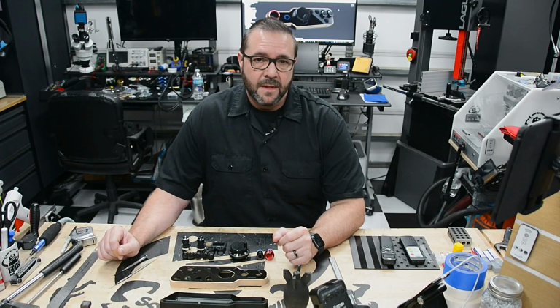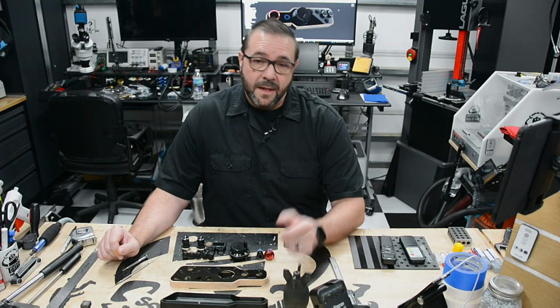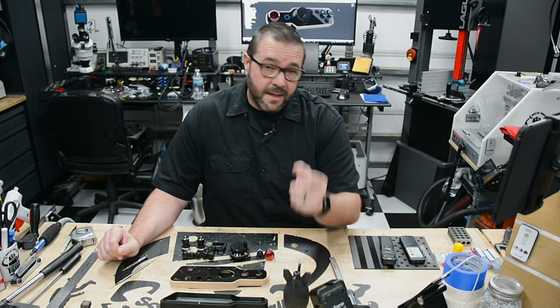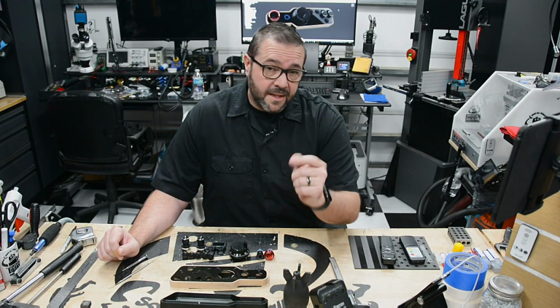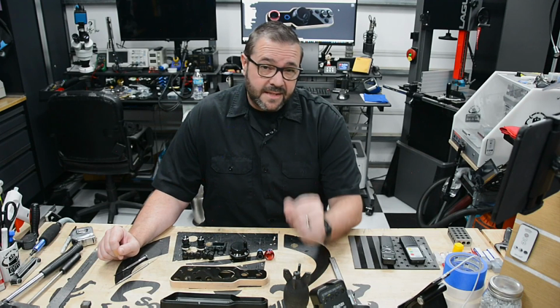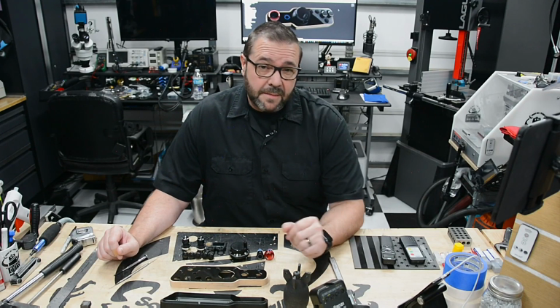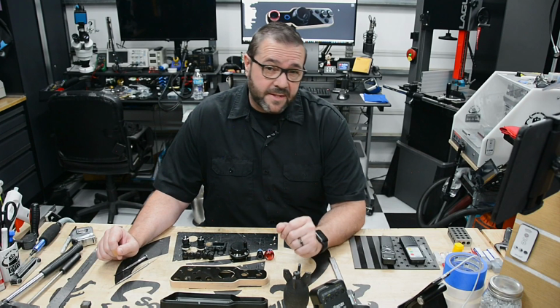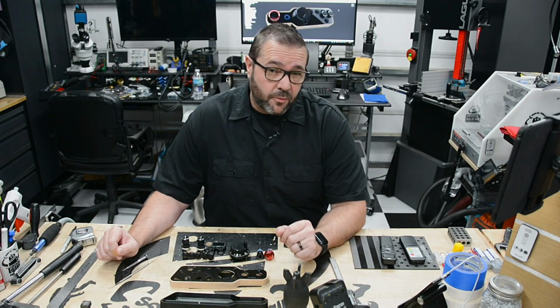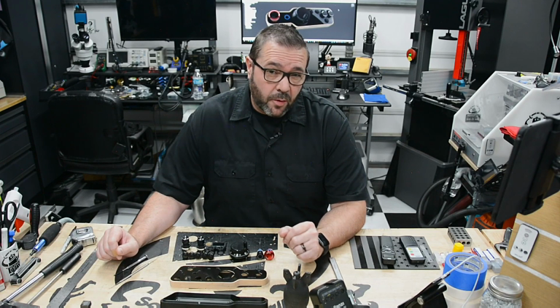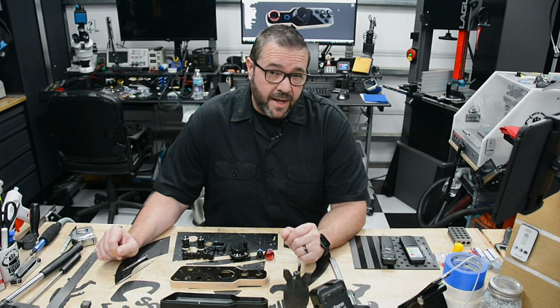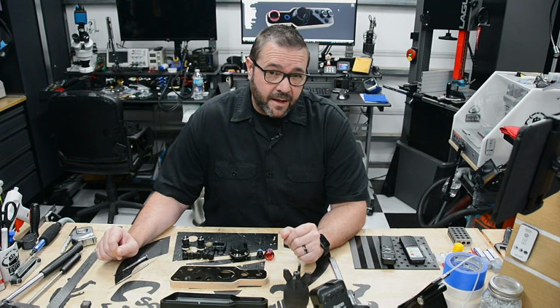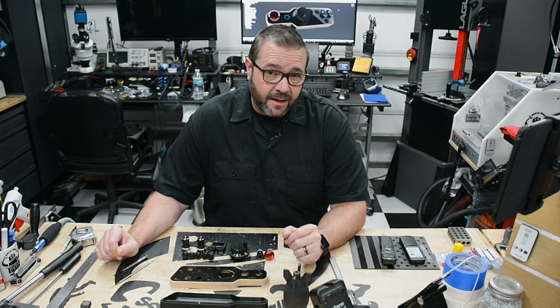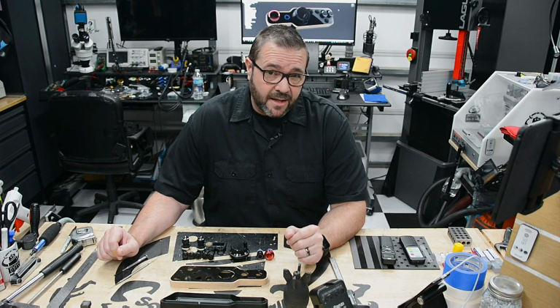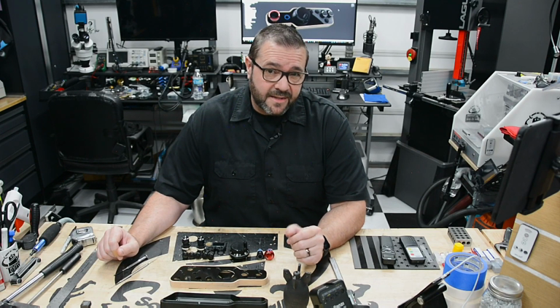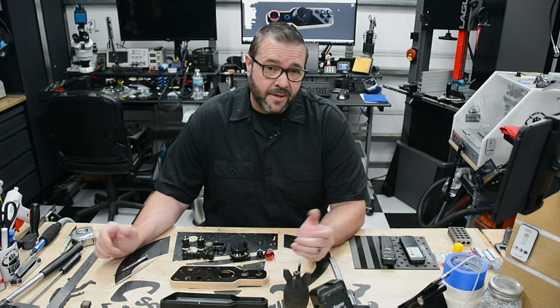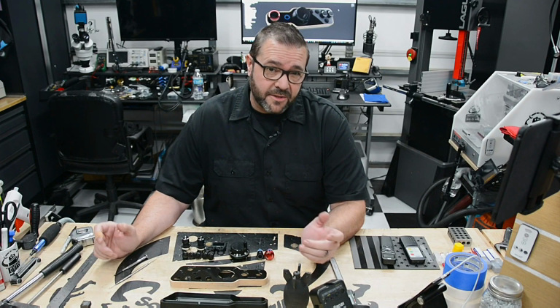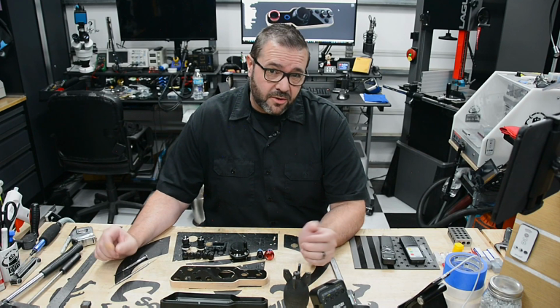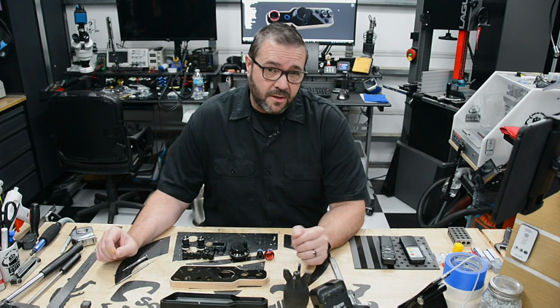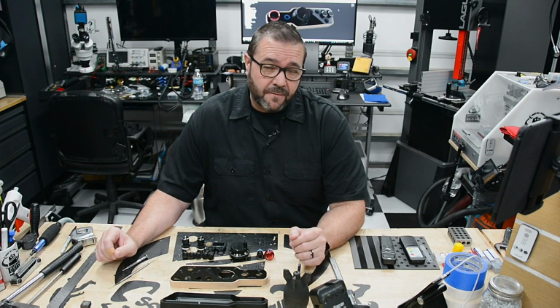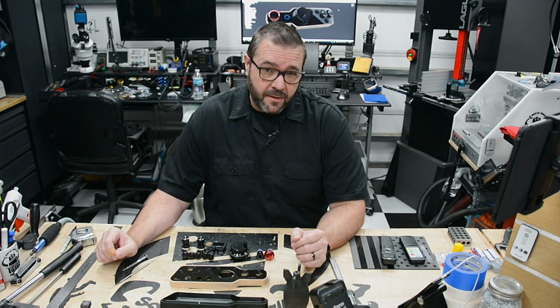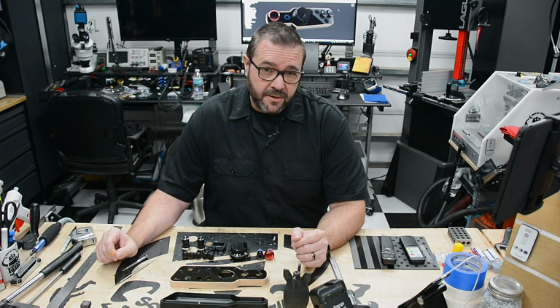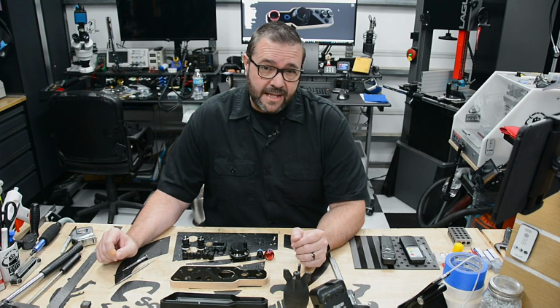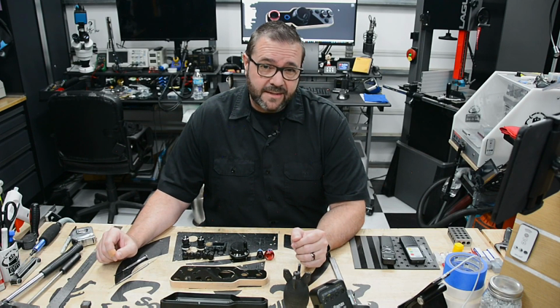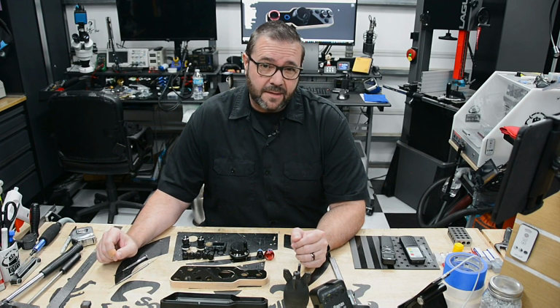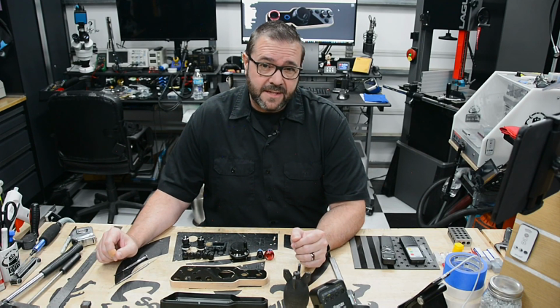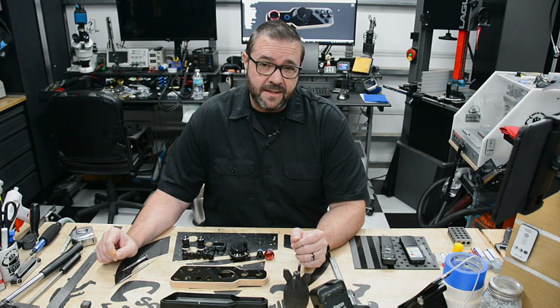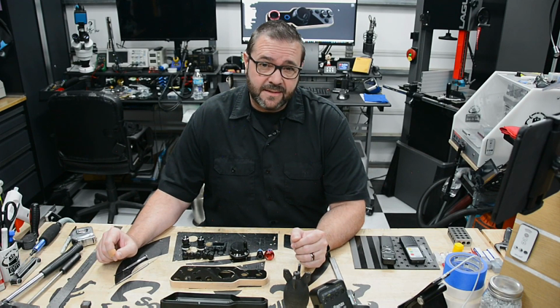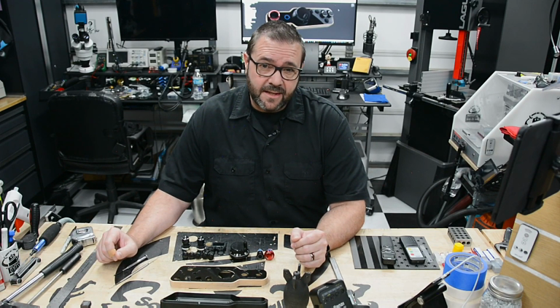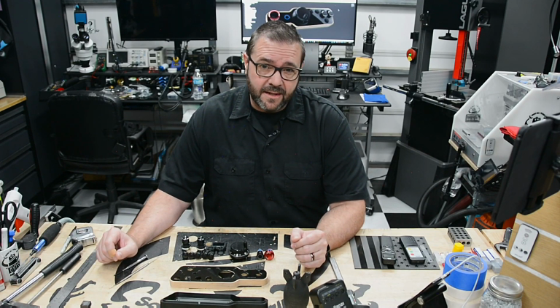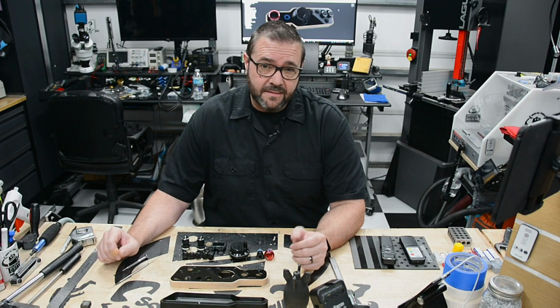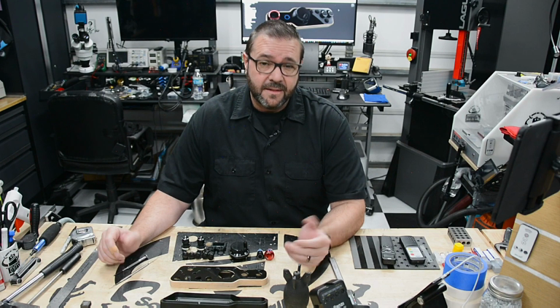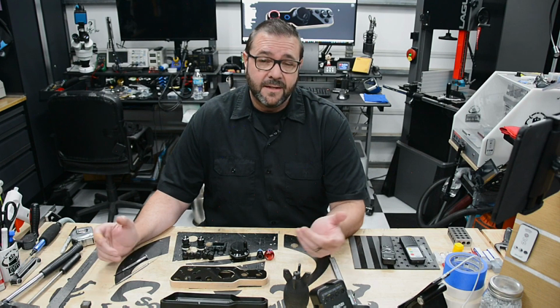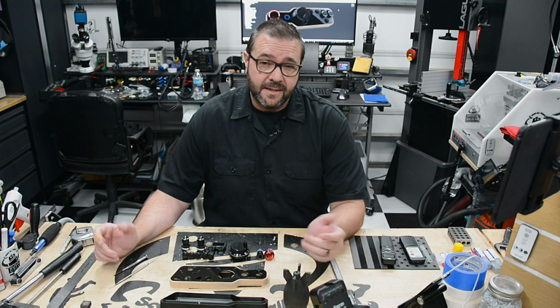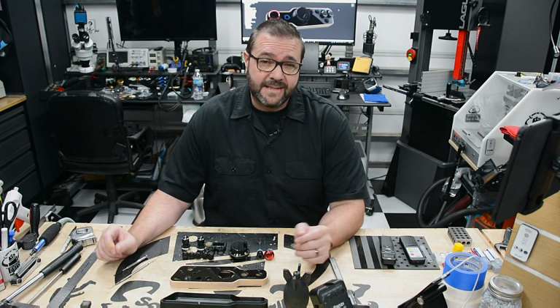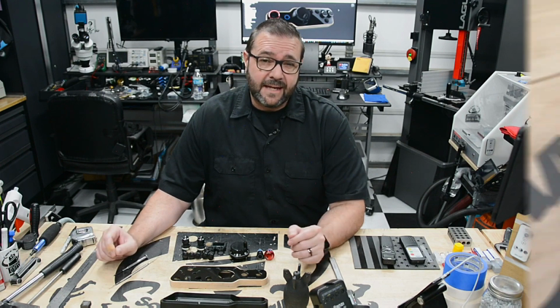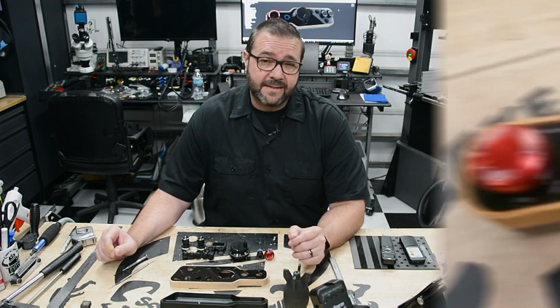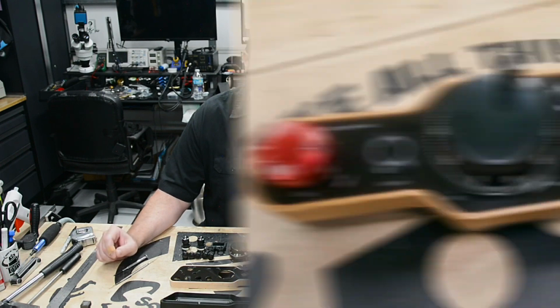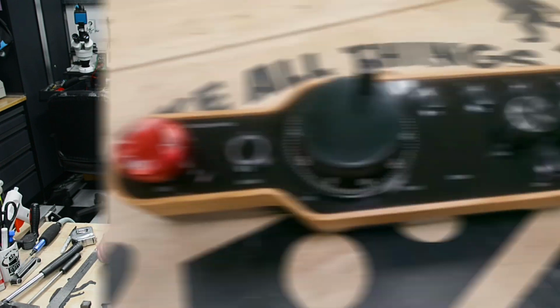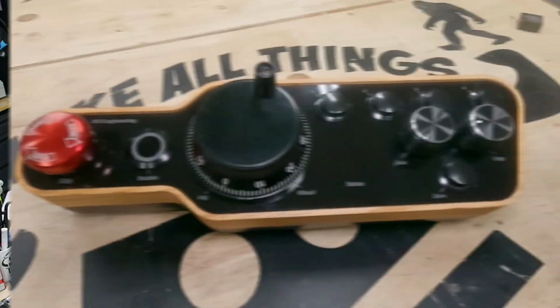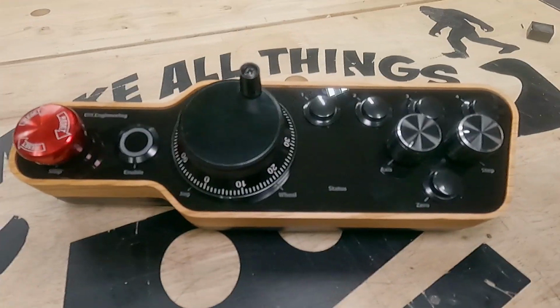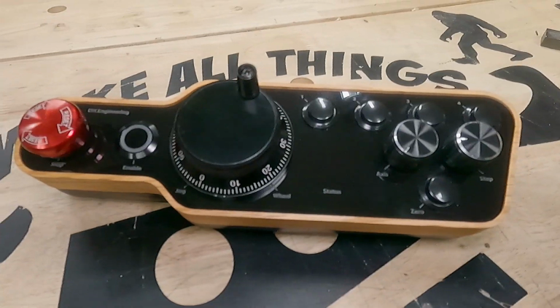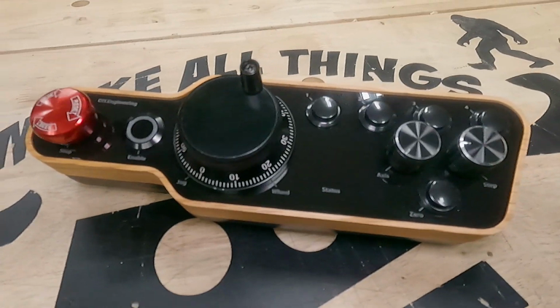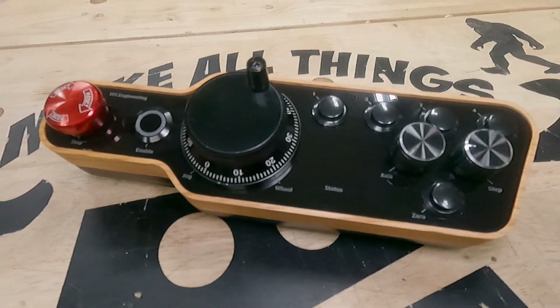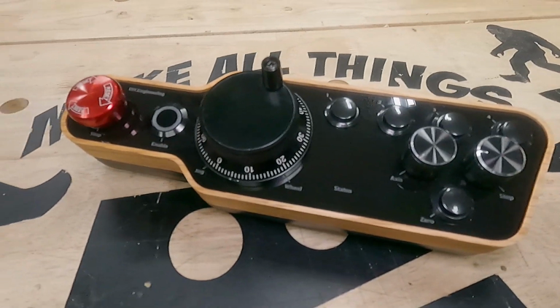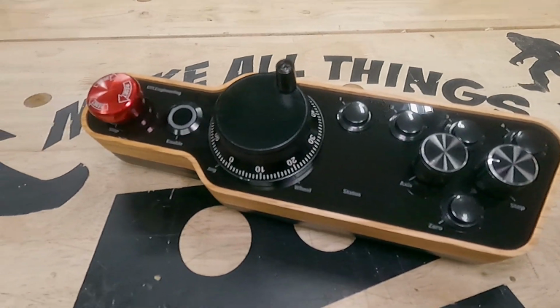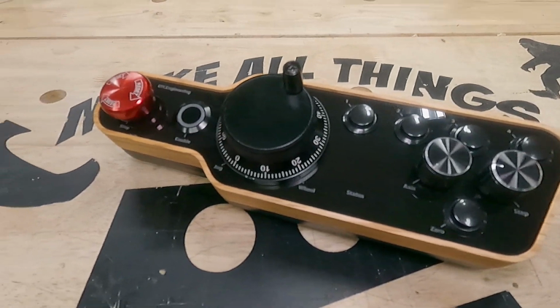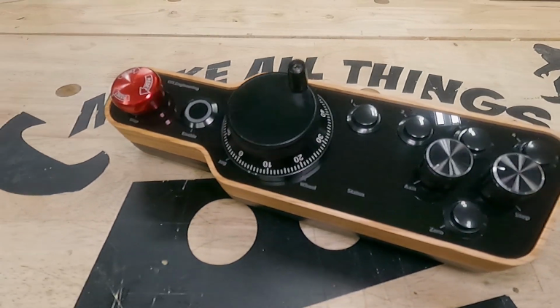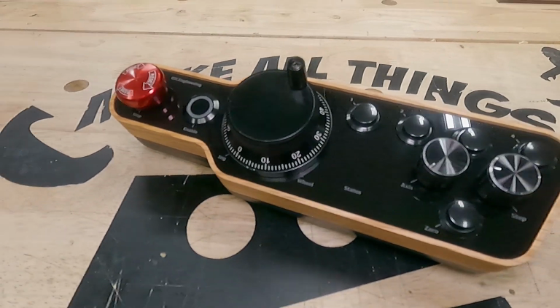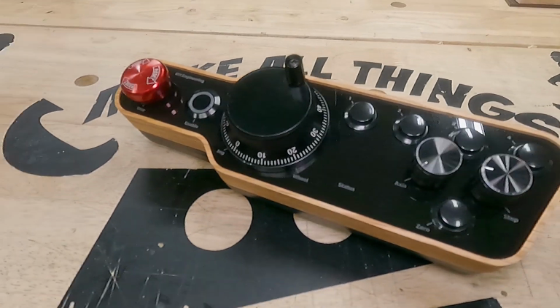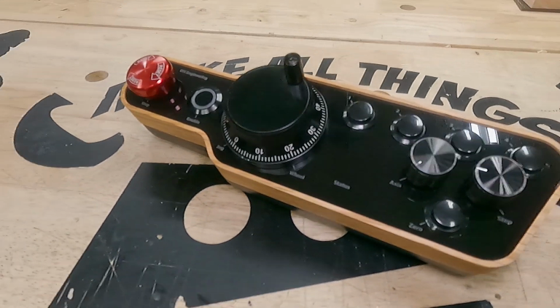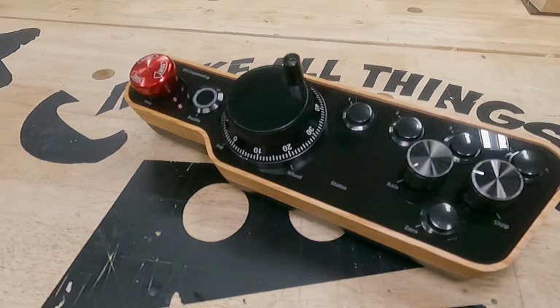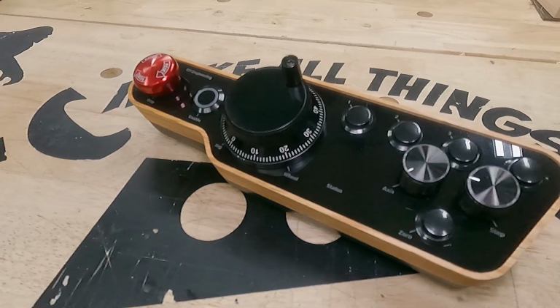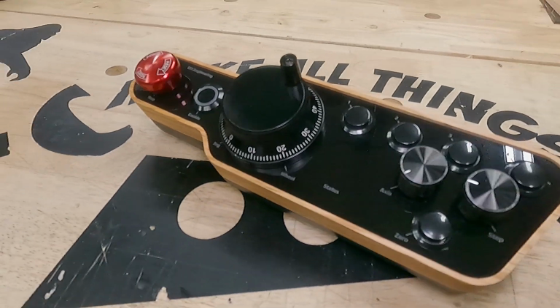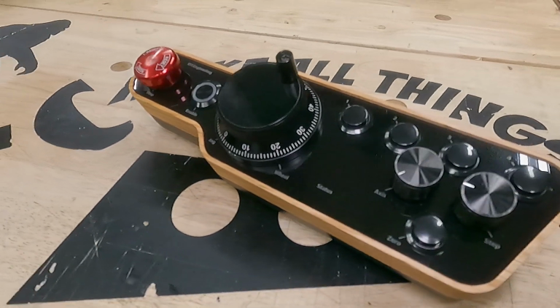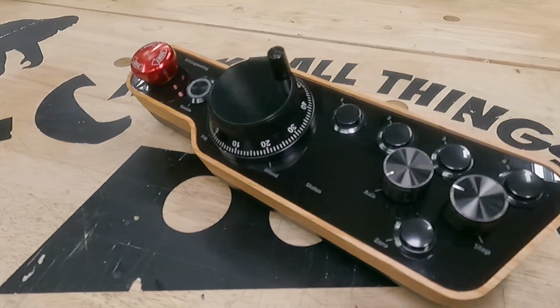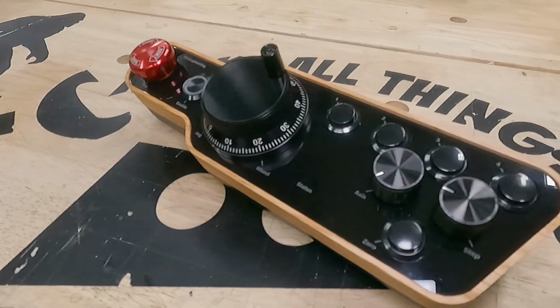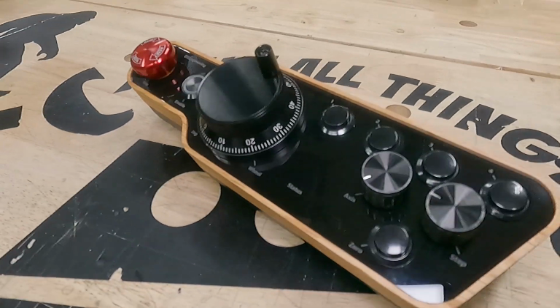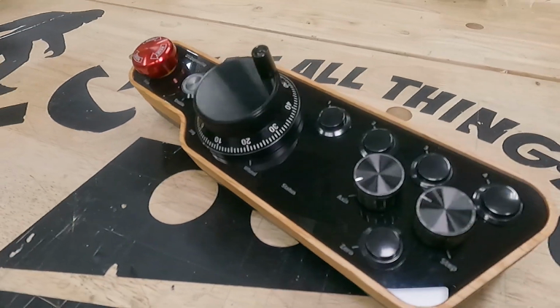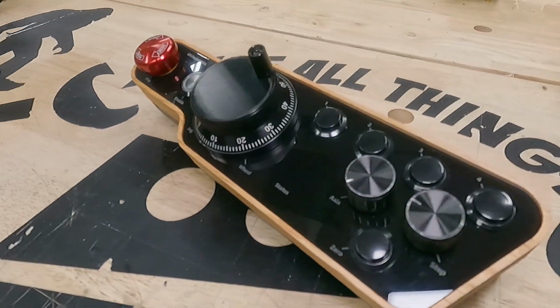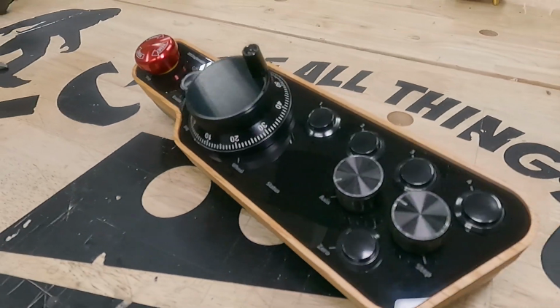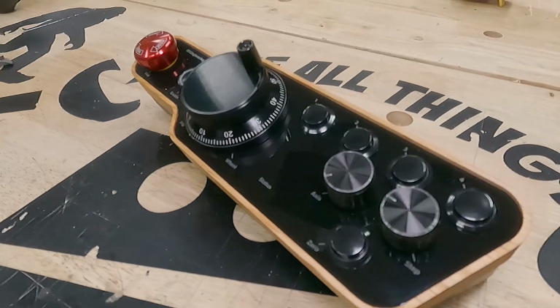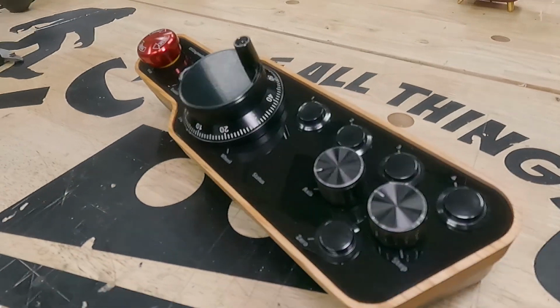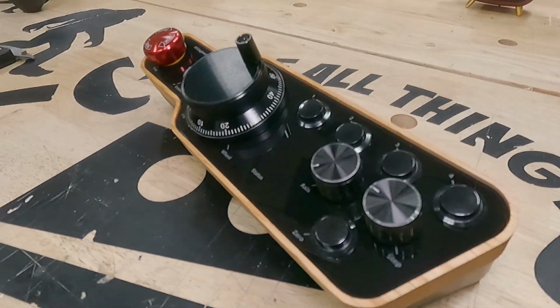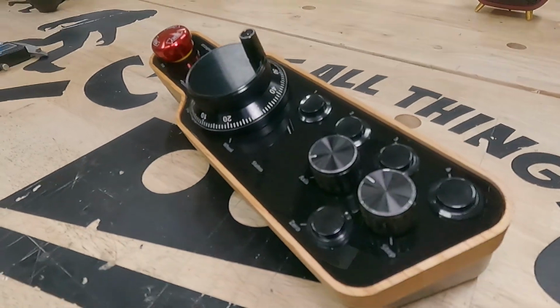In this episode we're making a custom controller for your desktop CNC. It's sexy, functional, and easy to build. Stick around for the details.